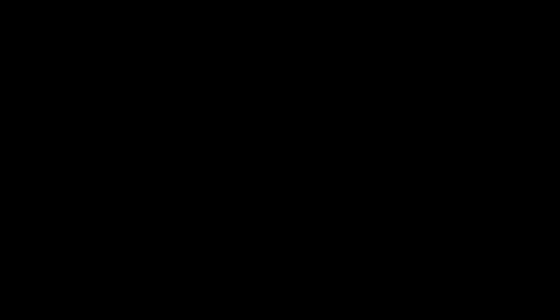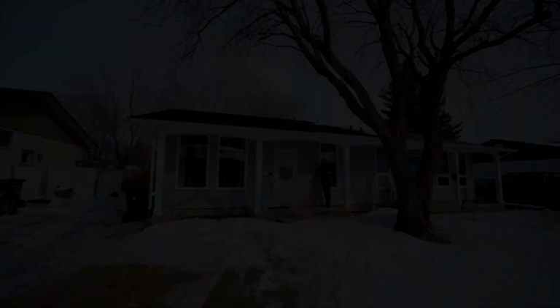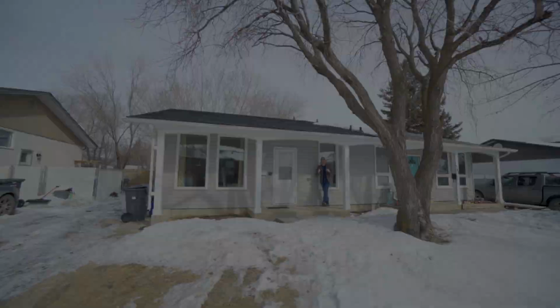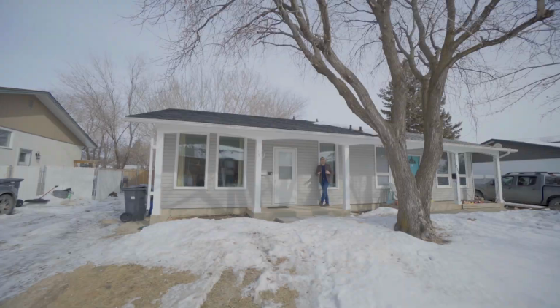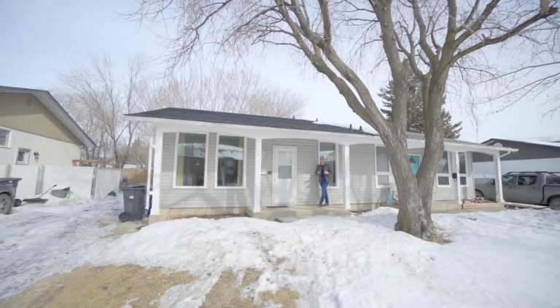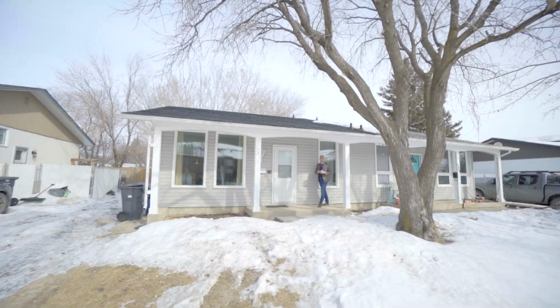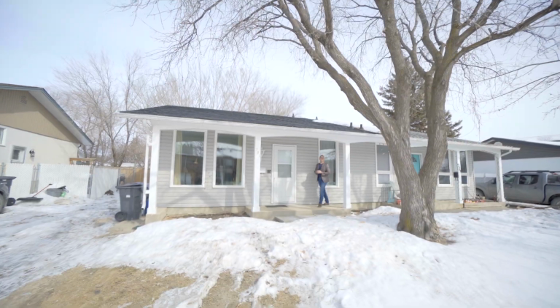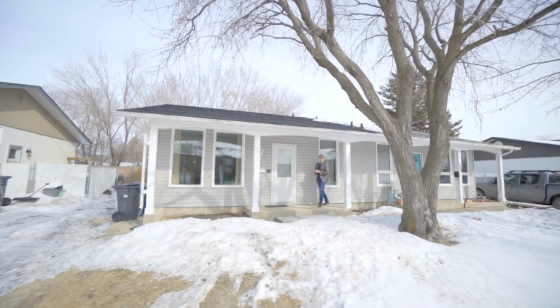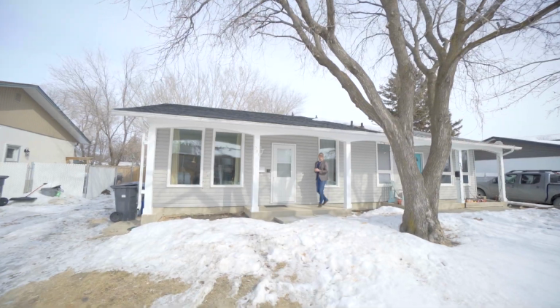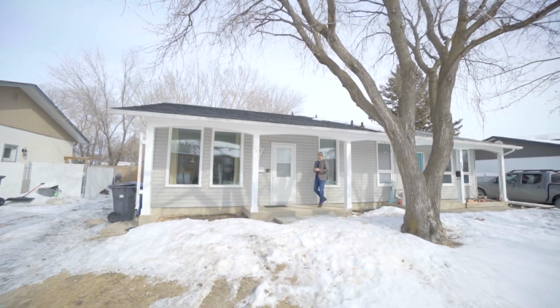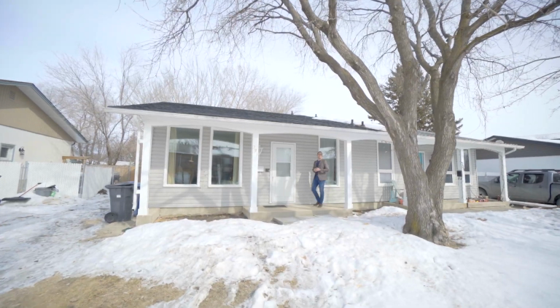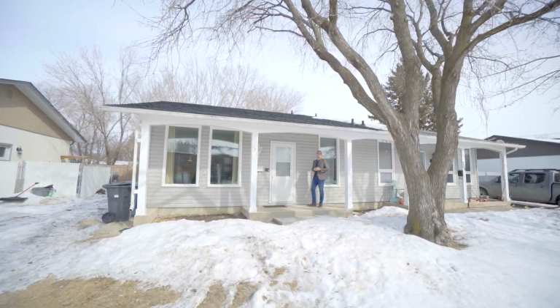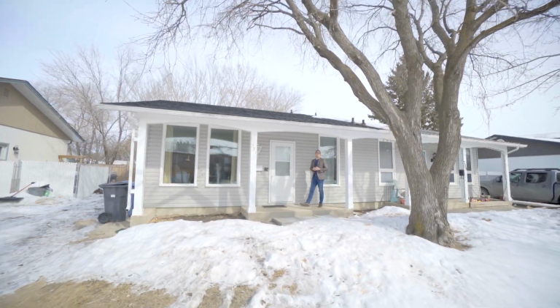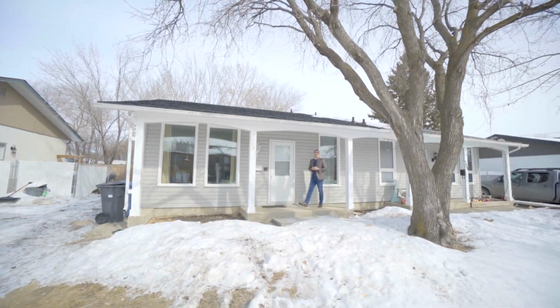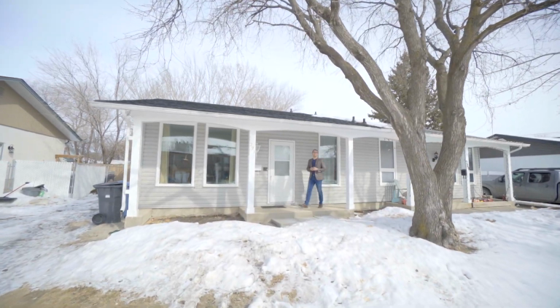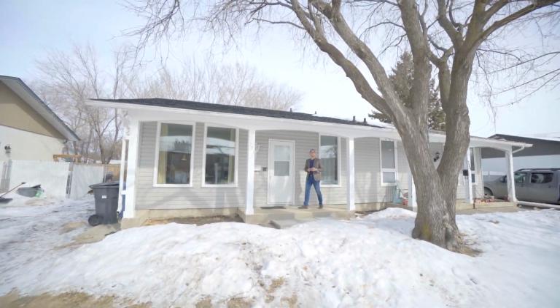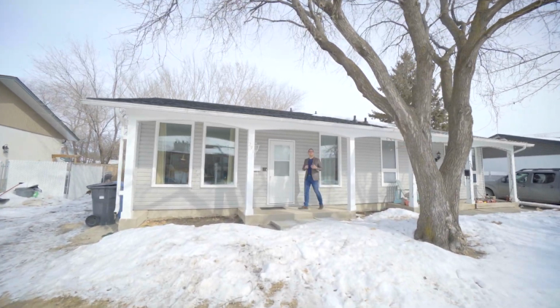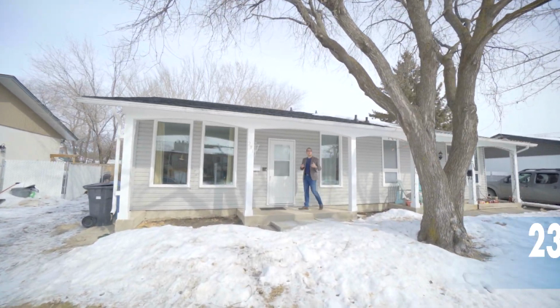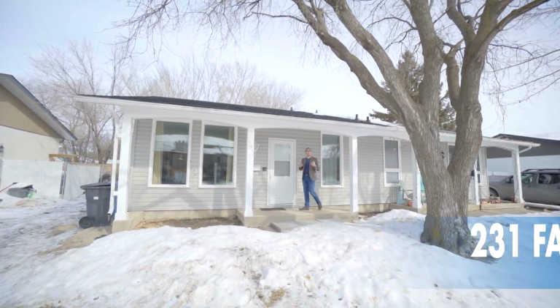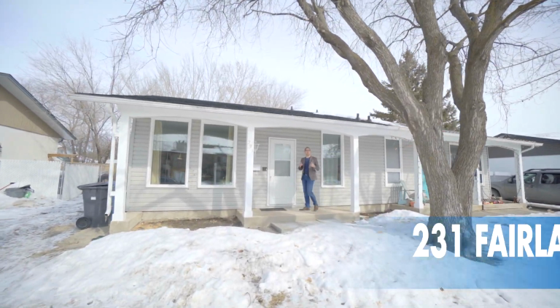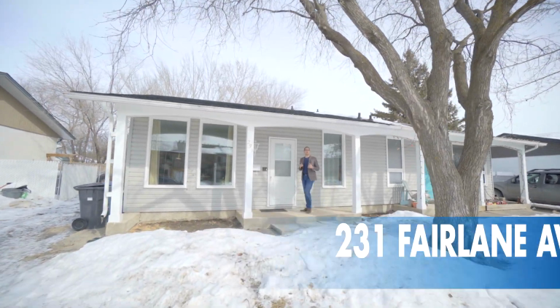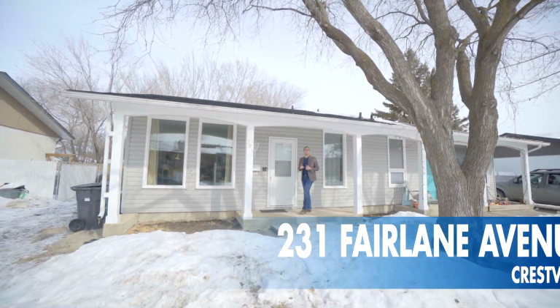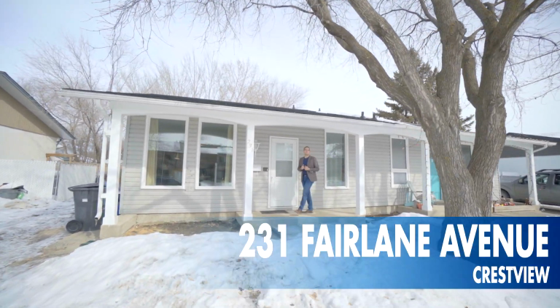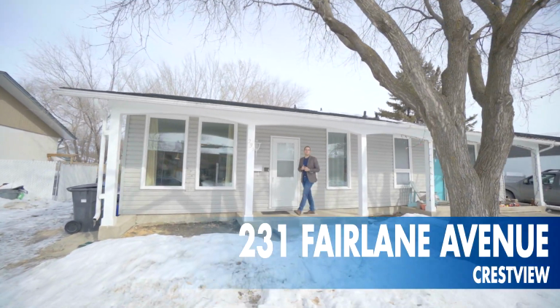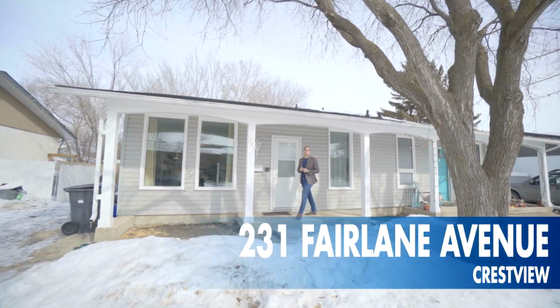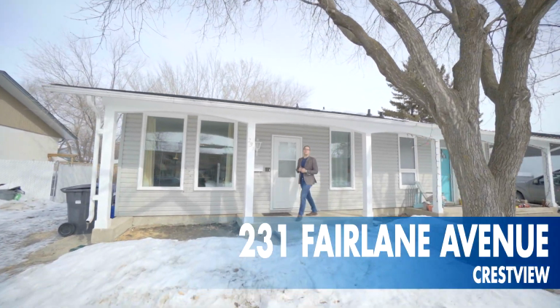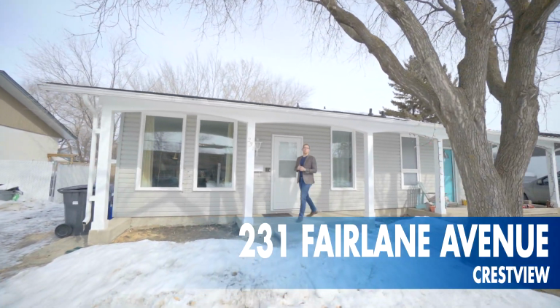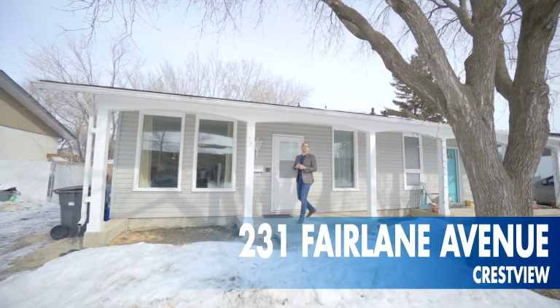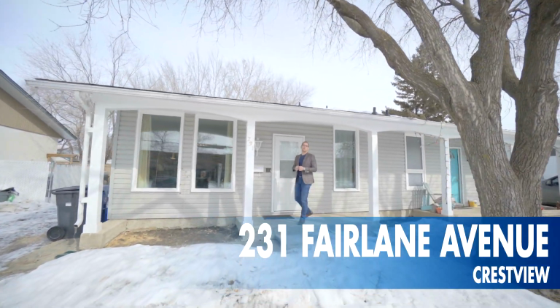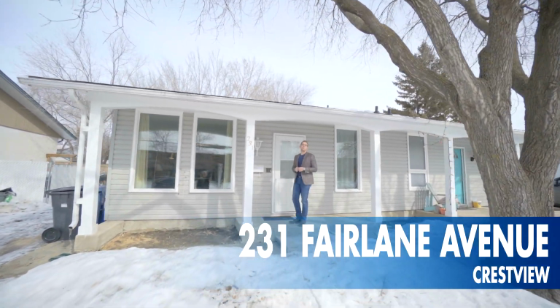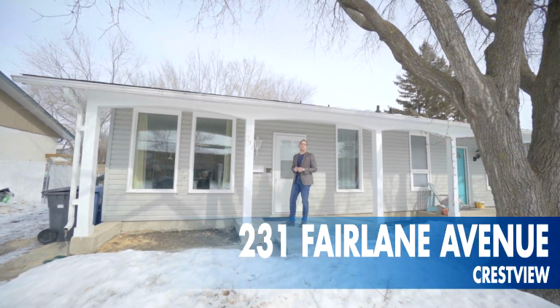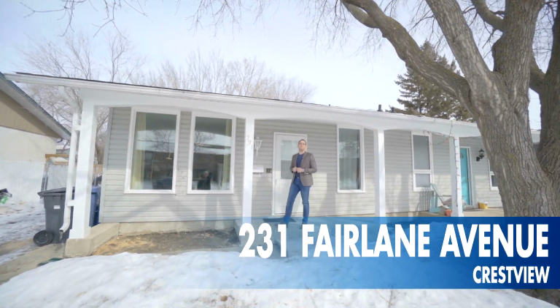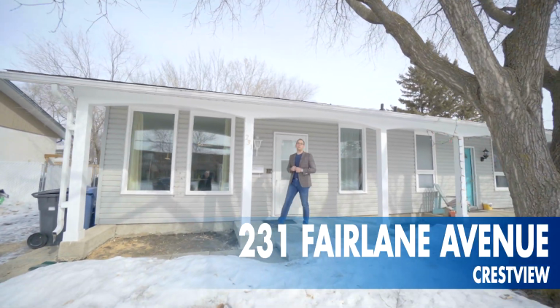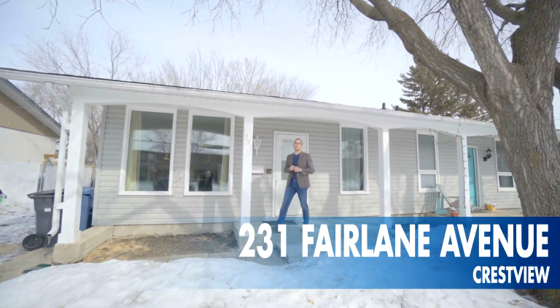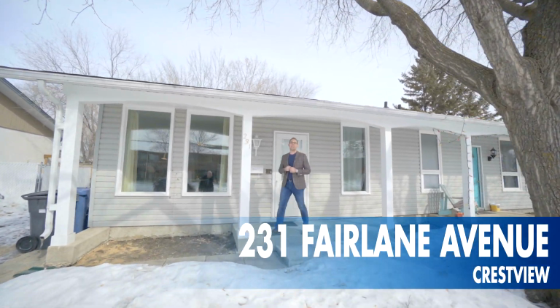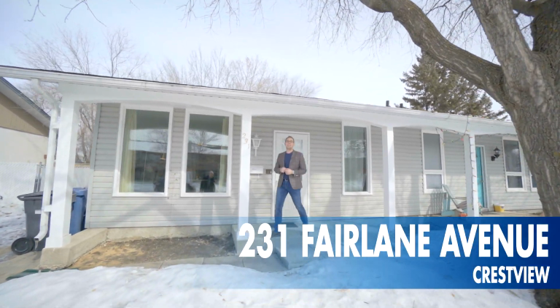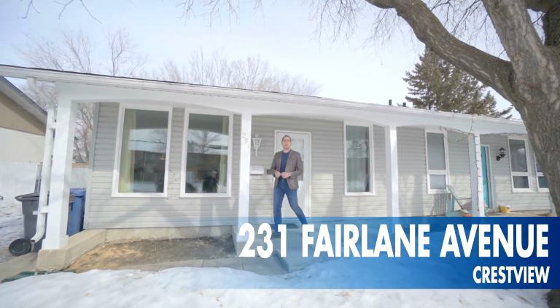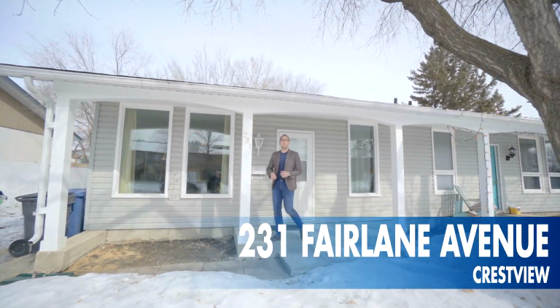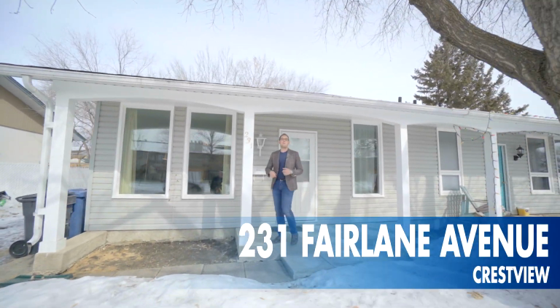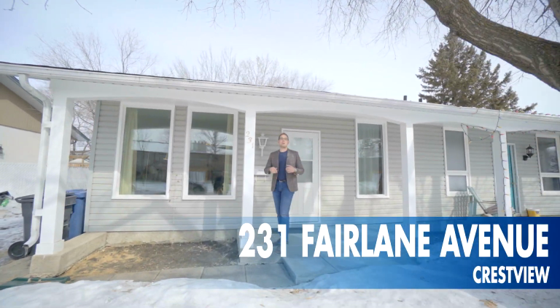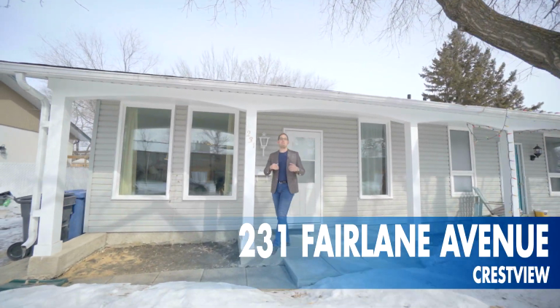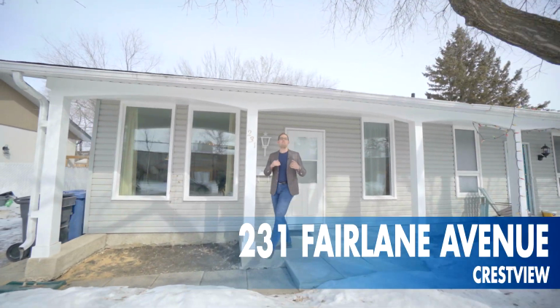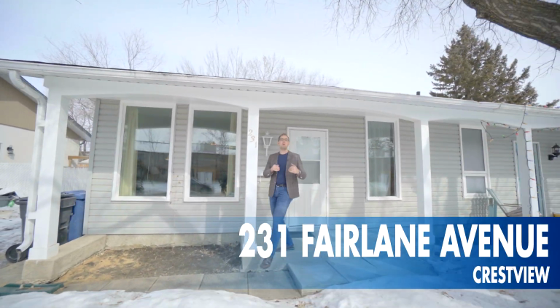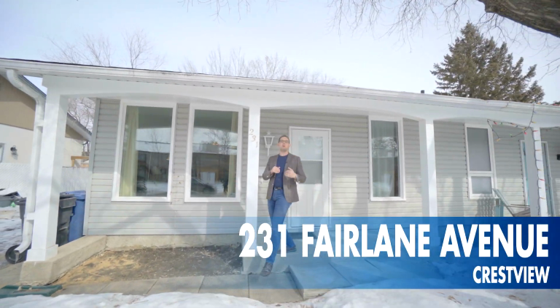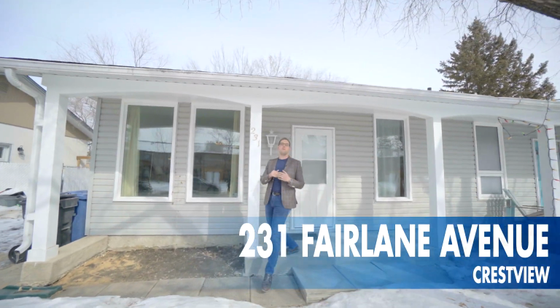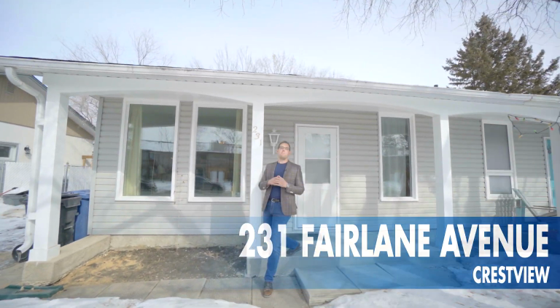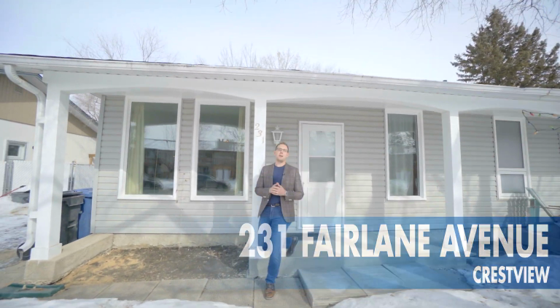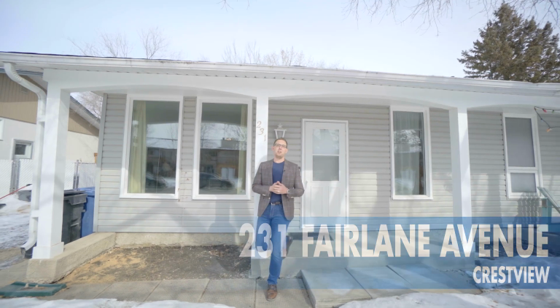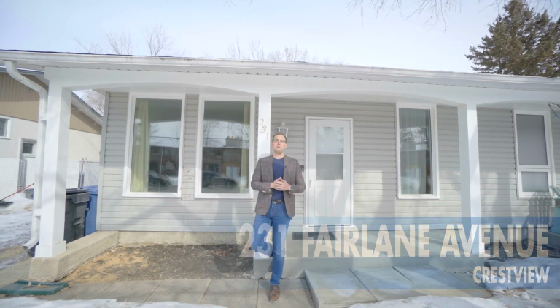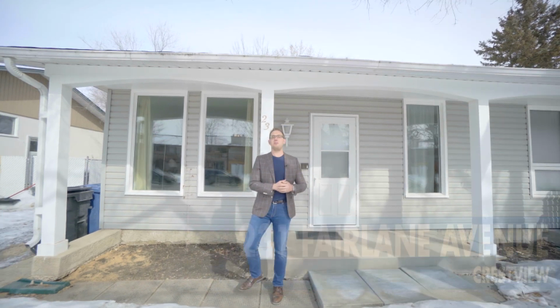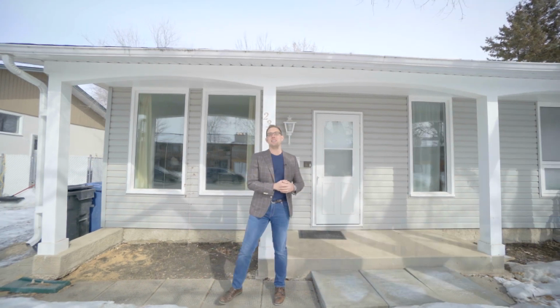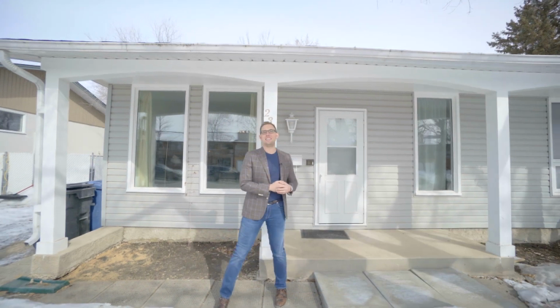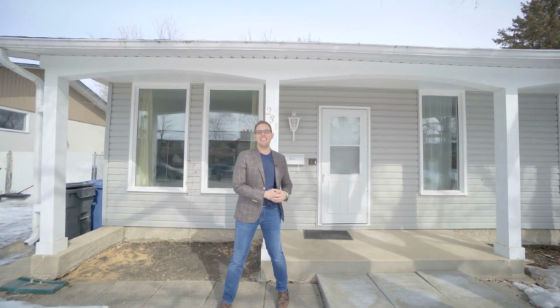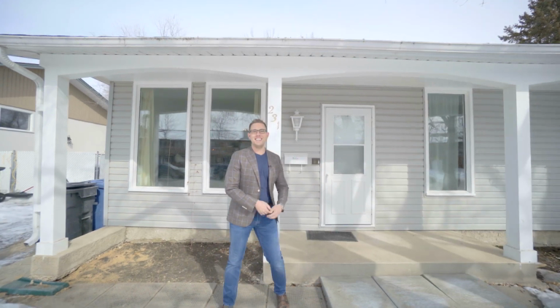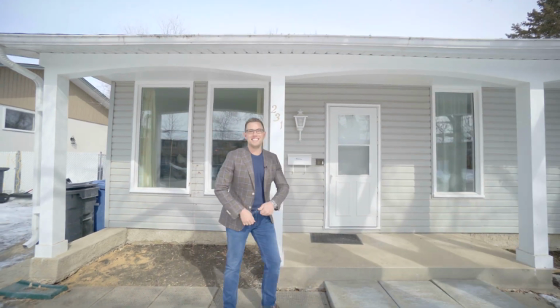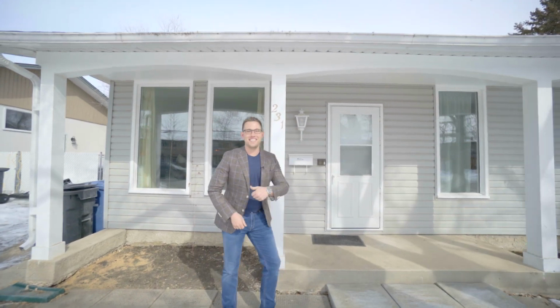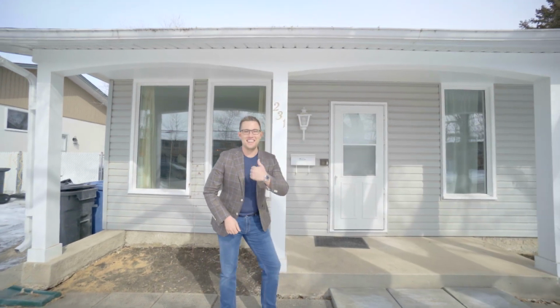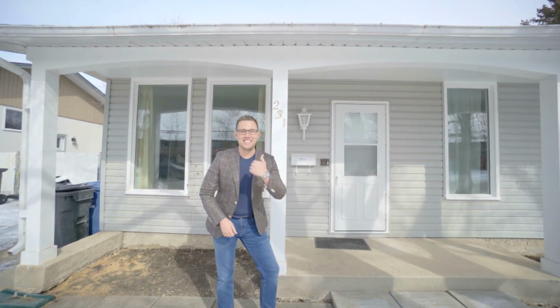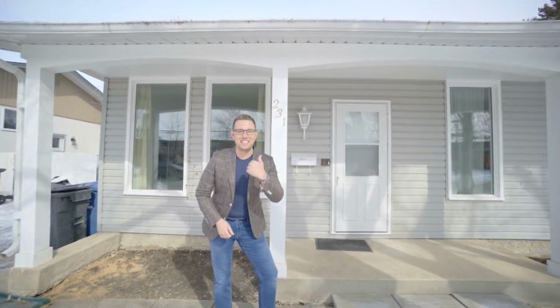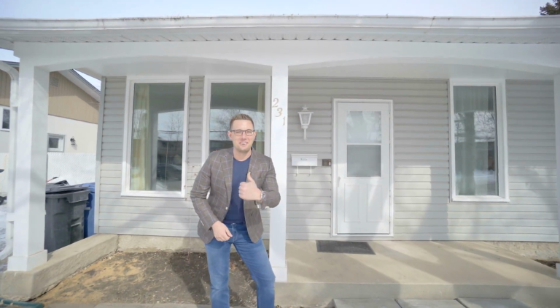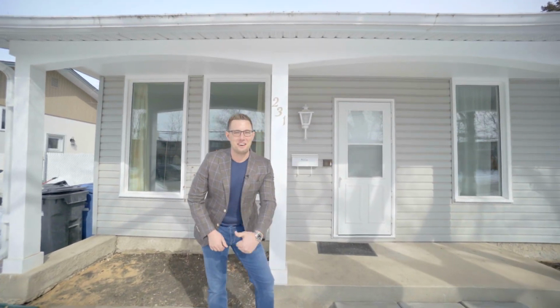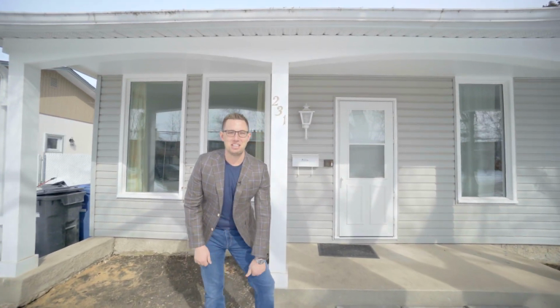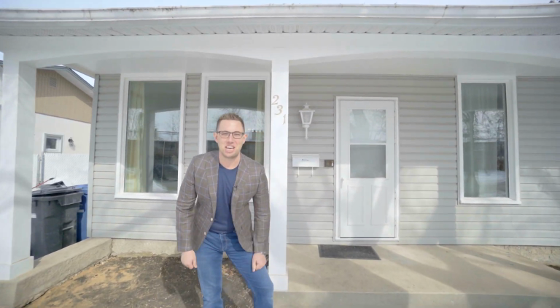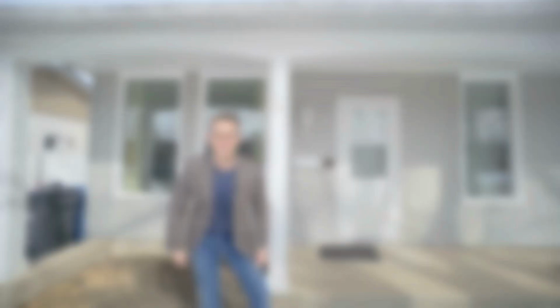Hi, it's Ed Dale with RE-MAX, and today we're in Crestview at 231 Fairlane. We've got a beautiful bungalow to see, so let's go have a look.